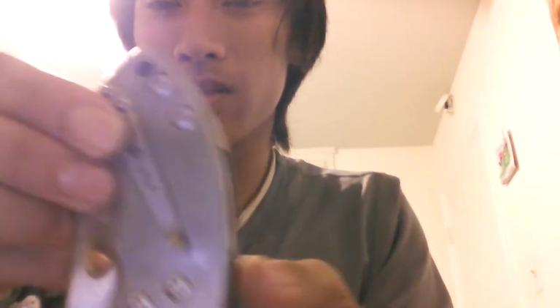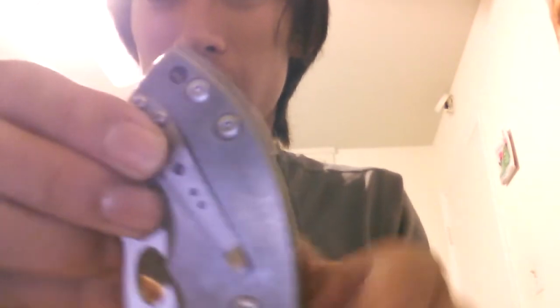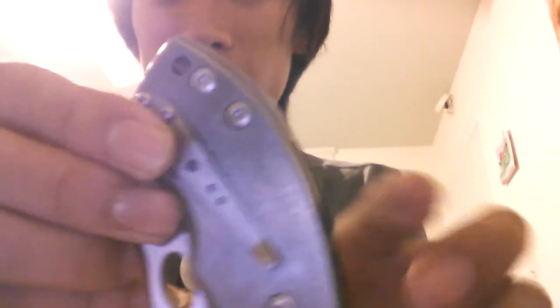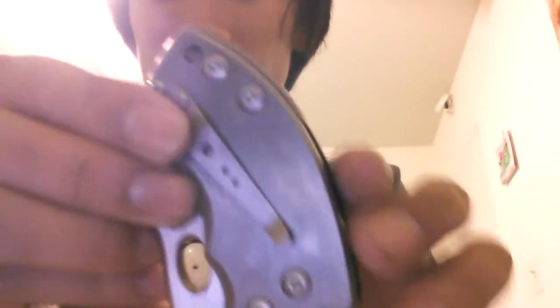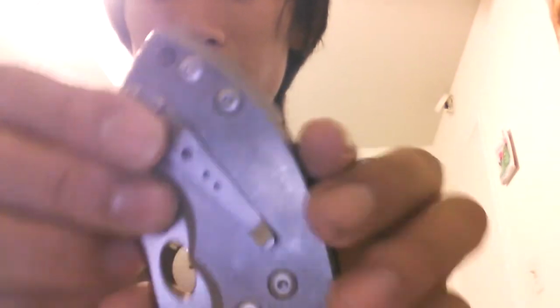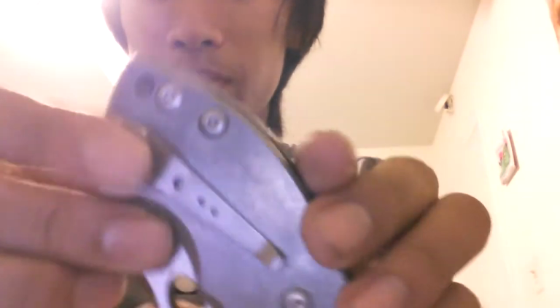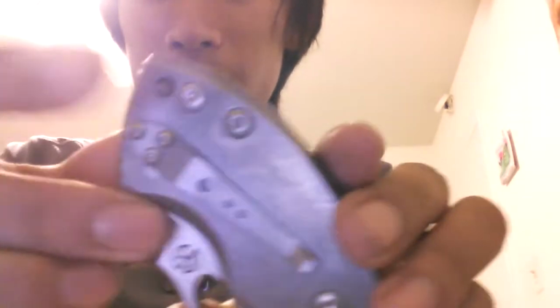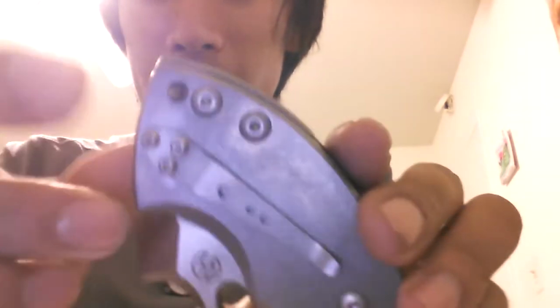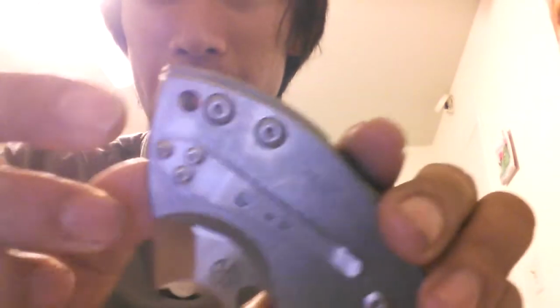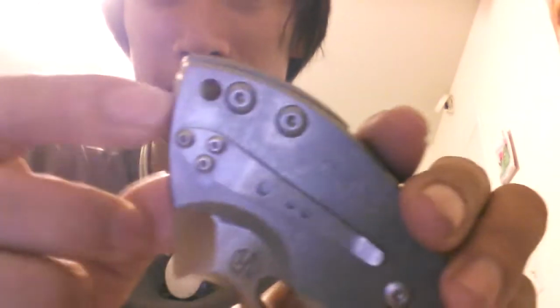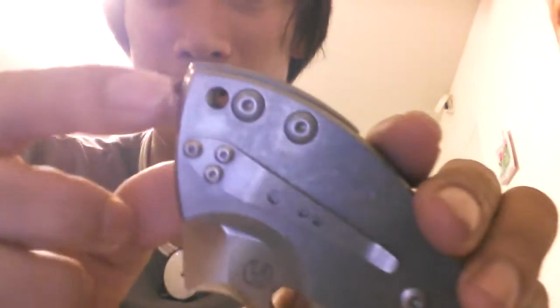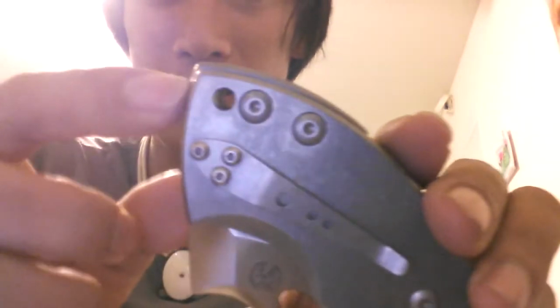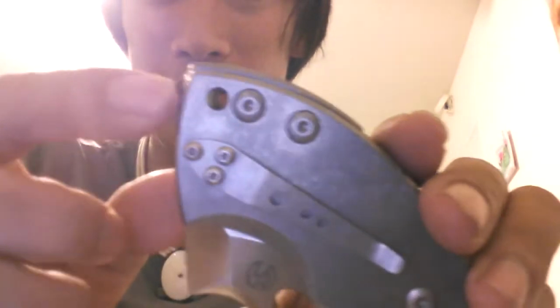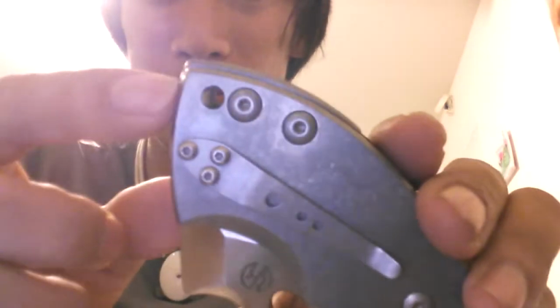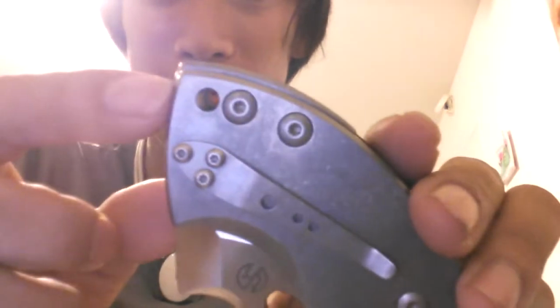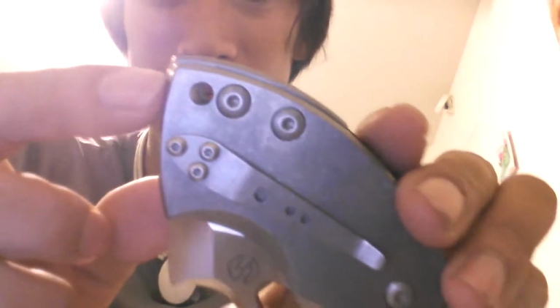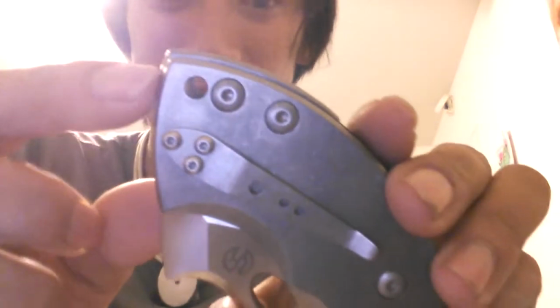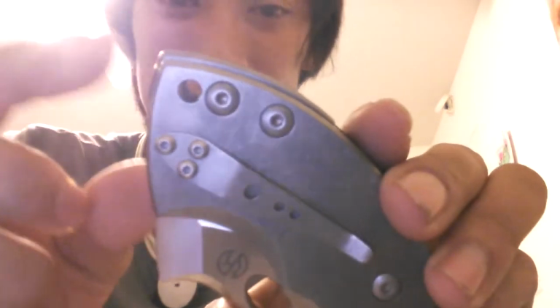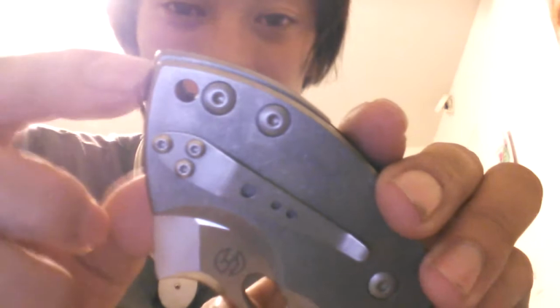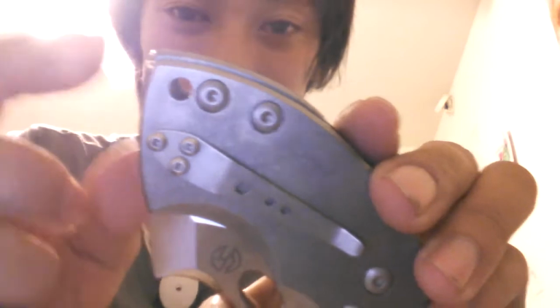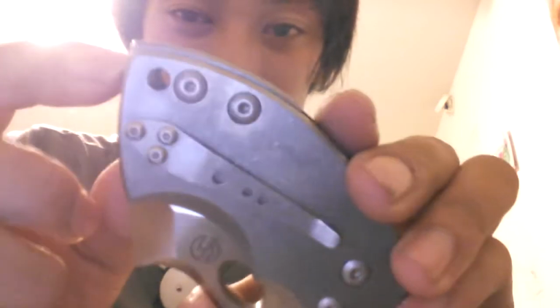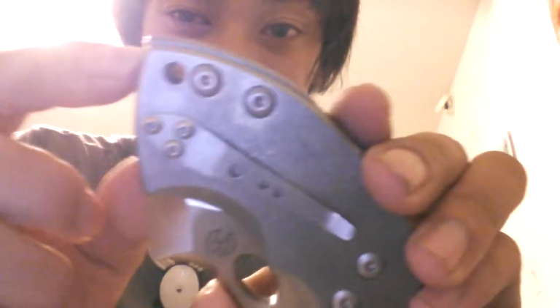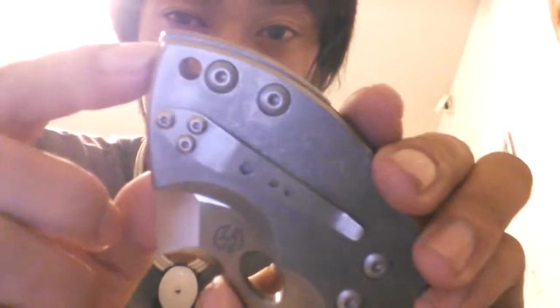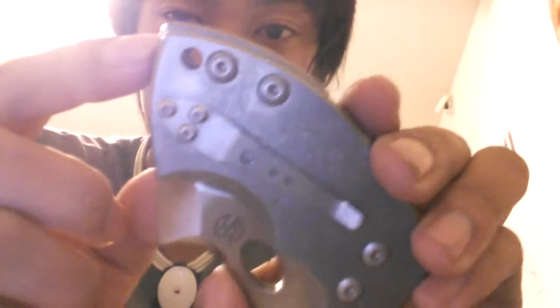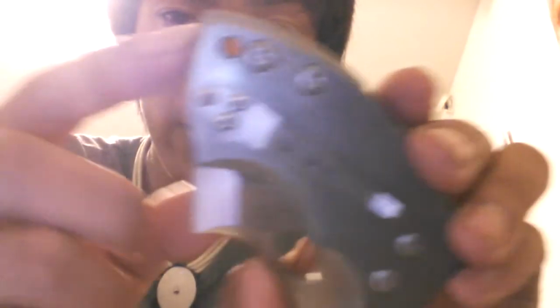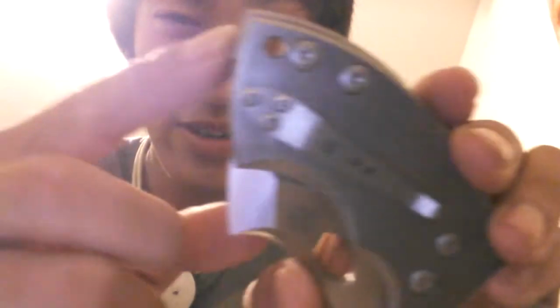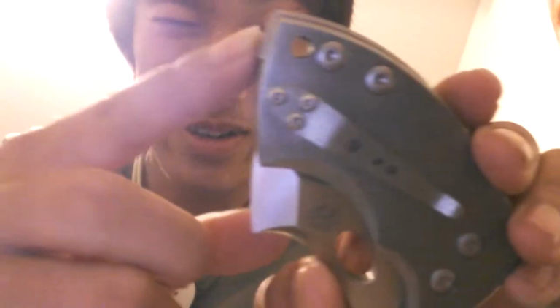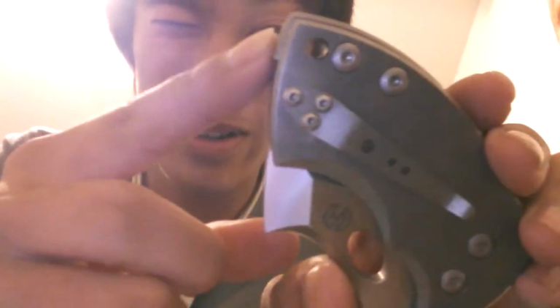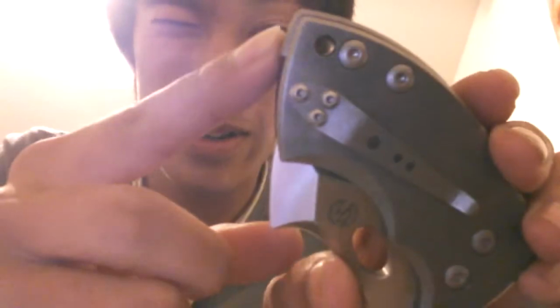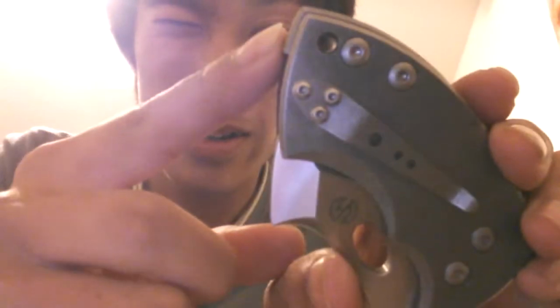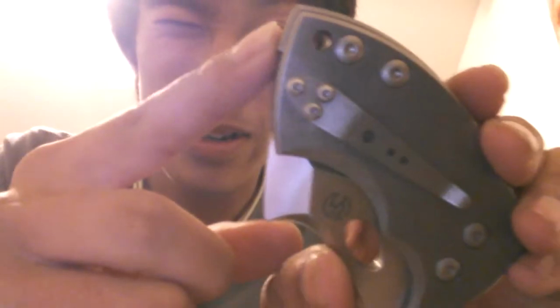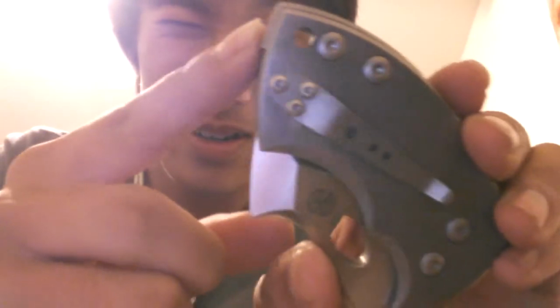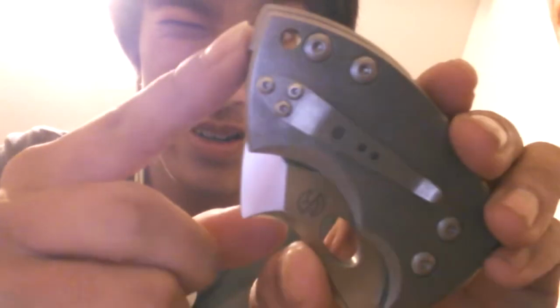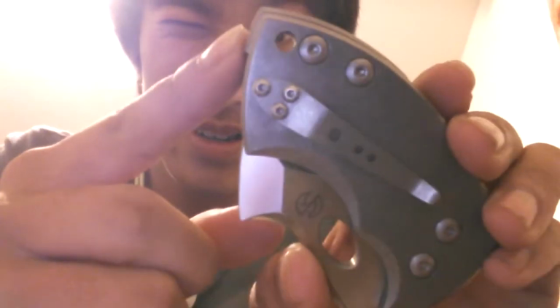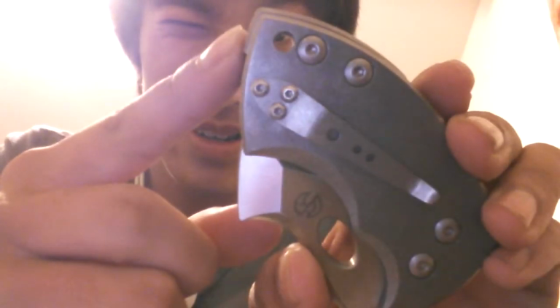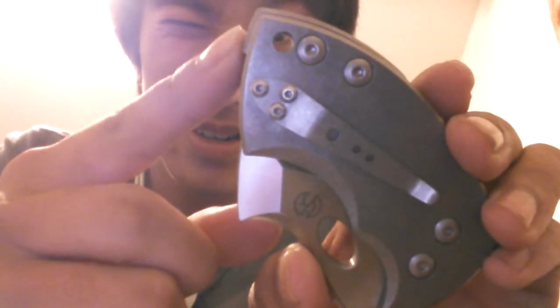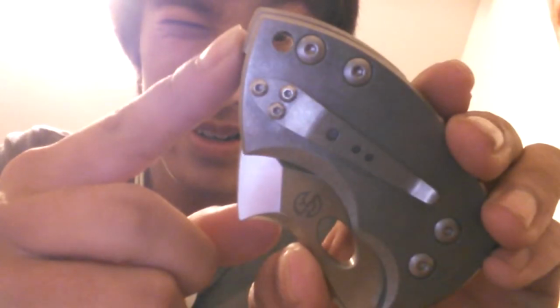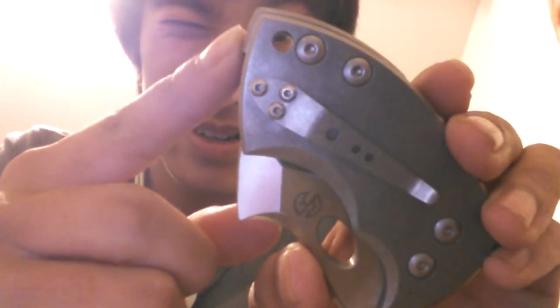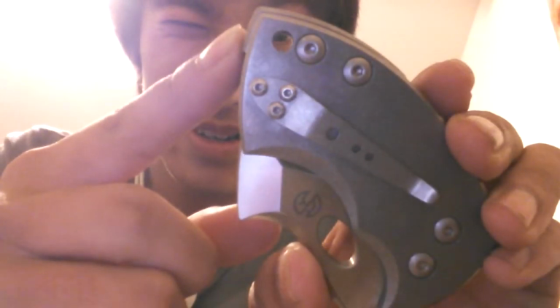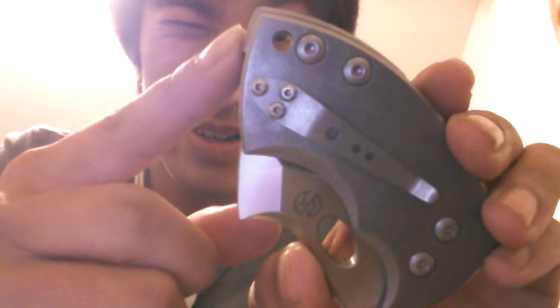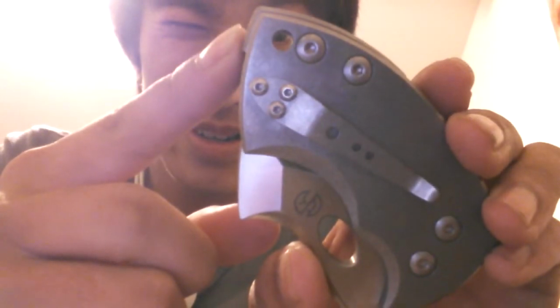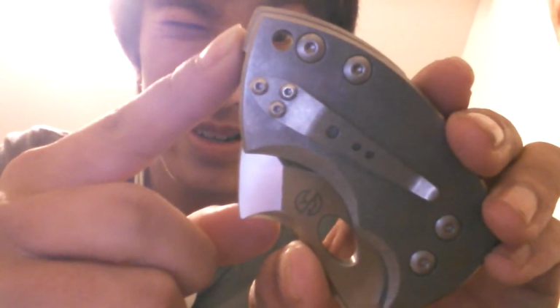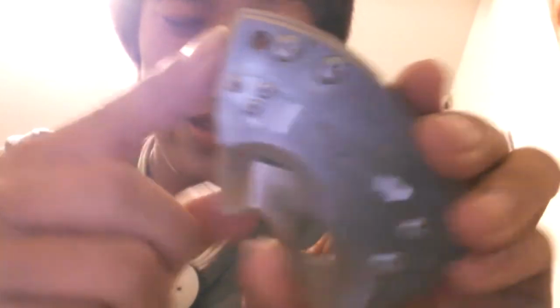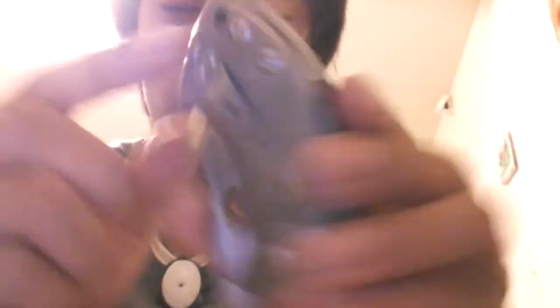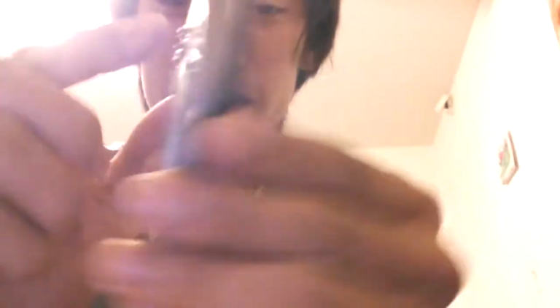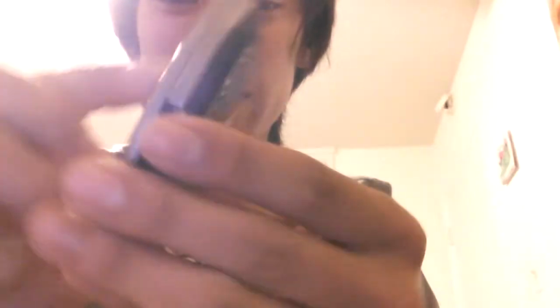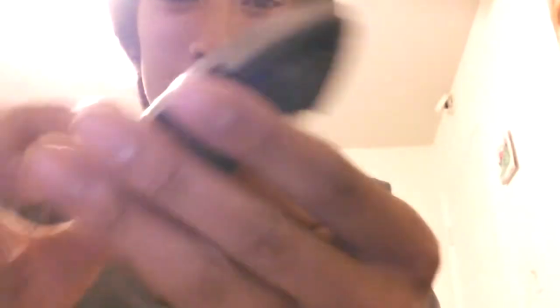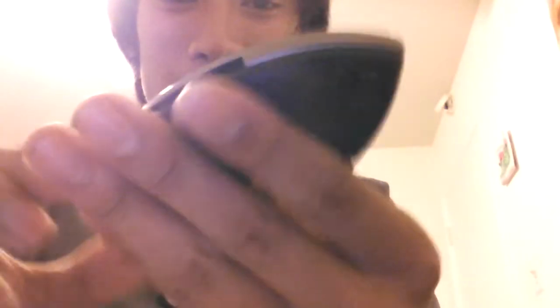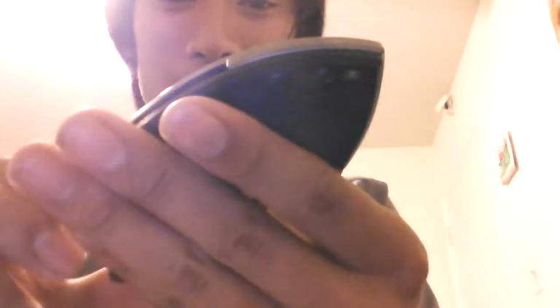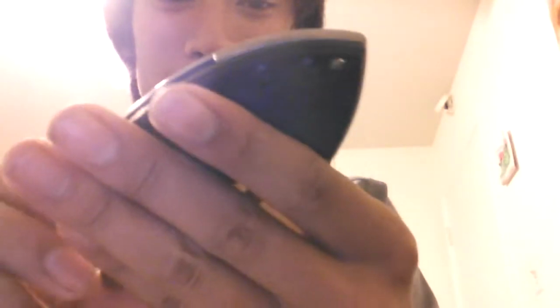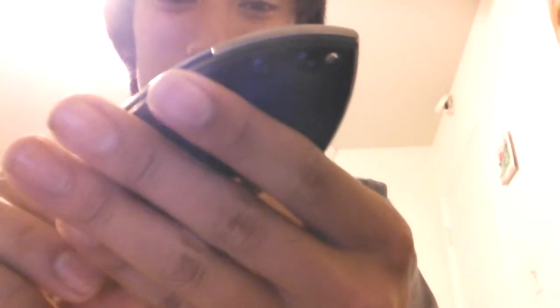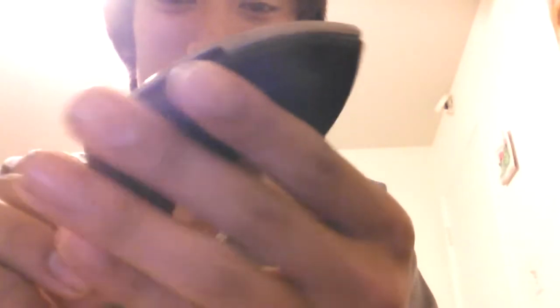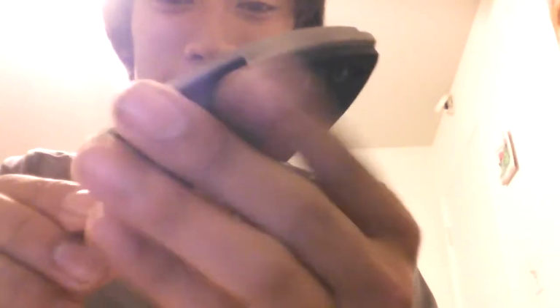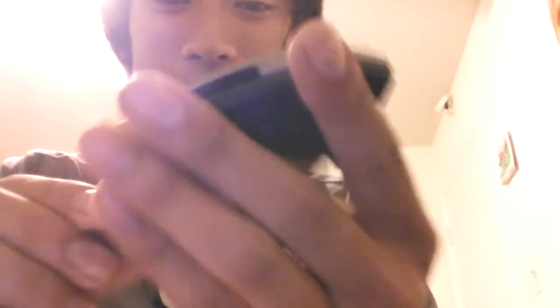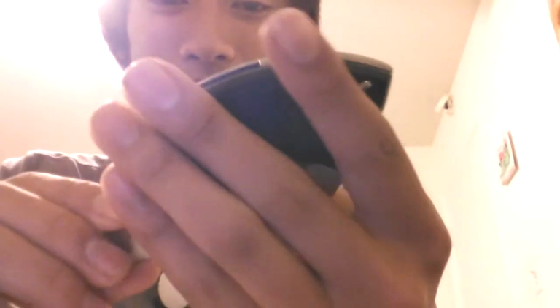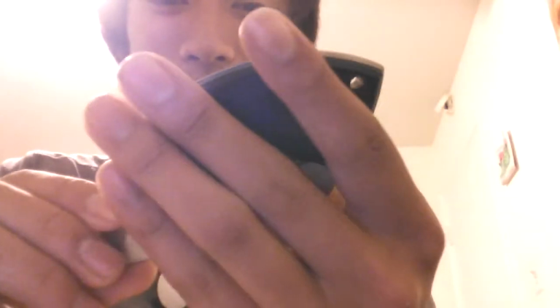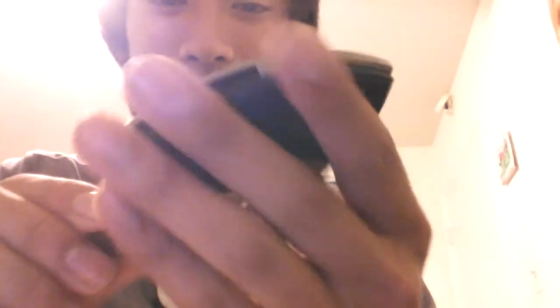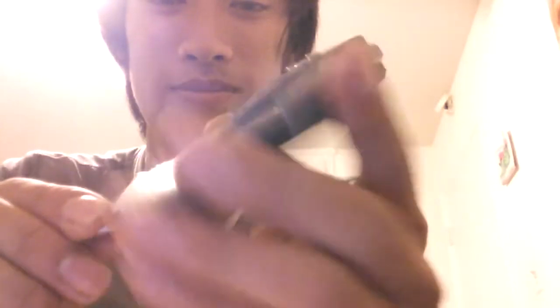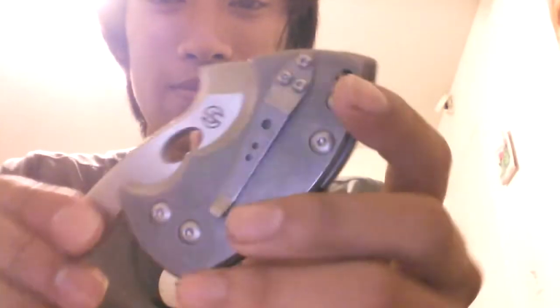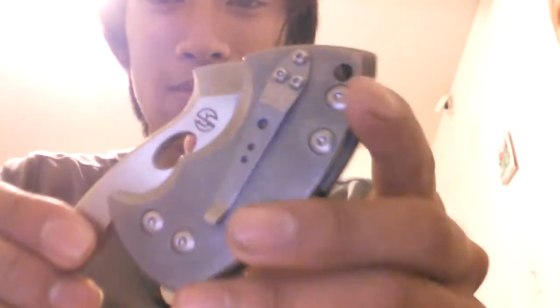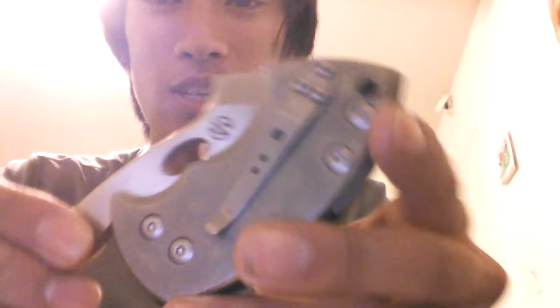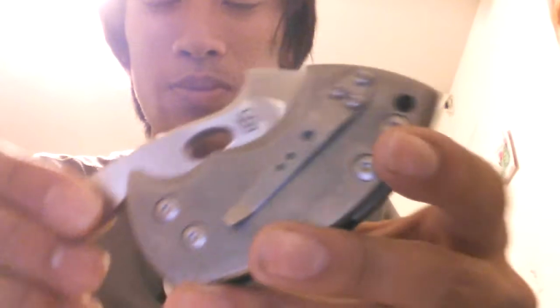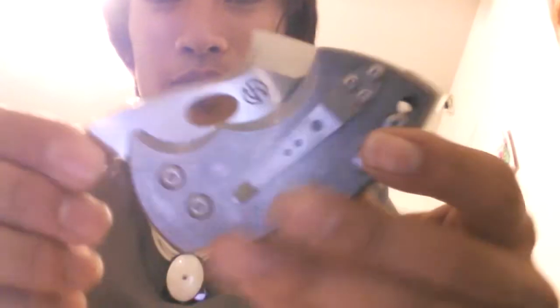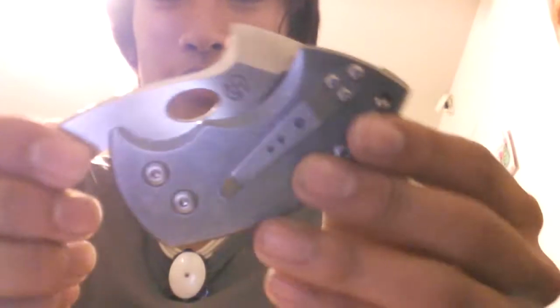I don't think I'm going to put anything in the keyhole or the lanyard. That's pretty cool.